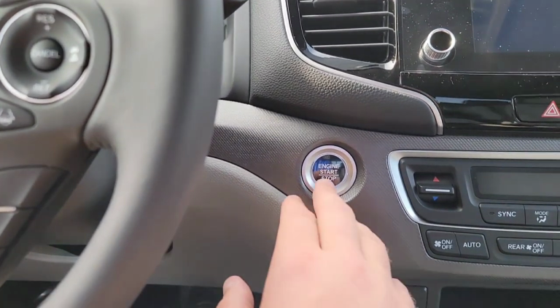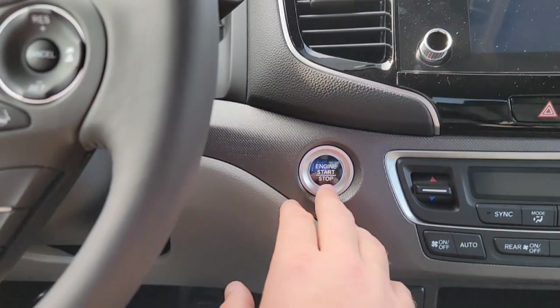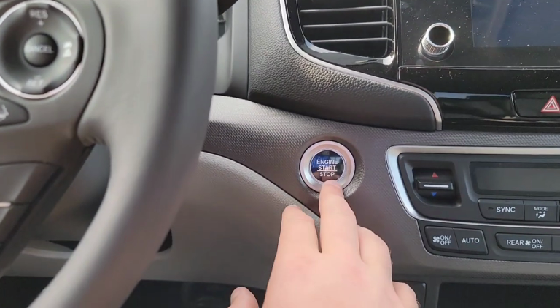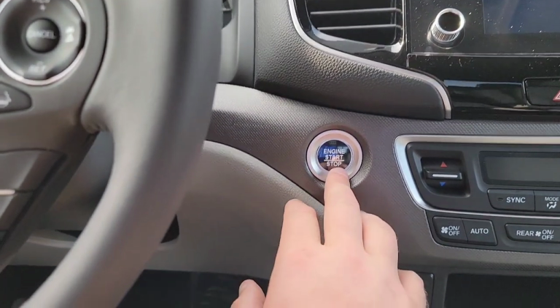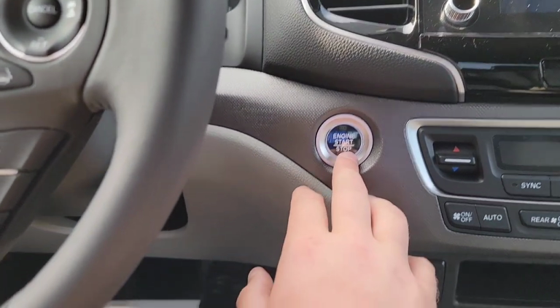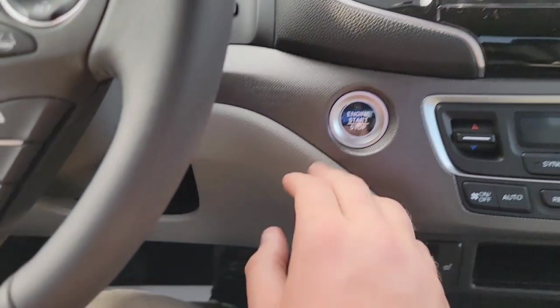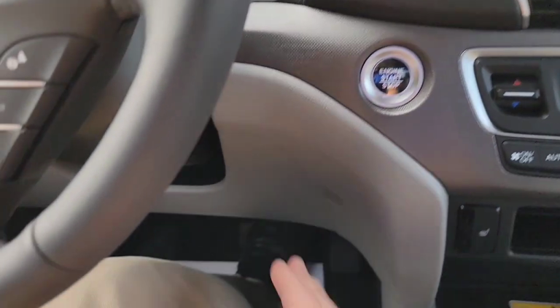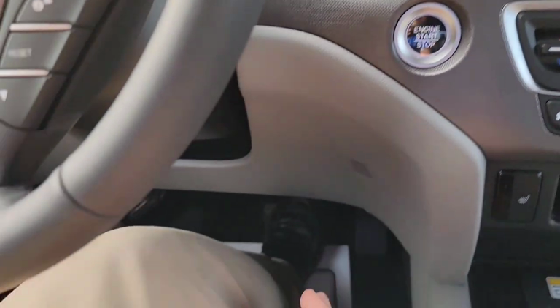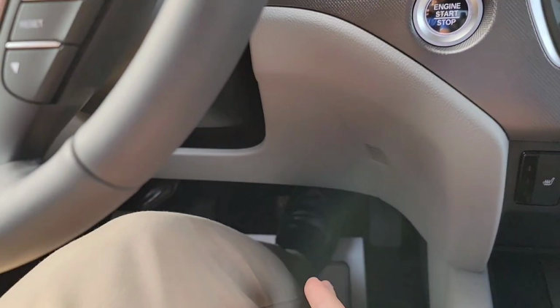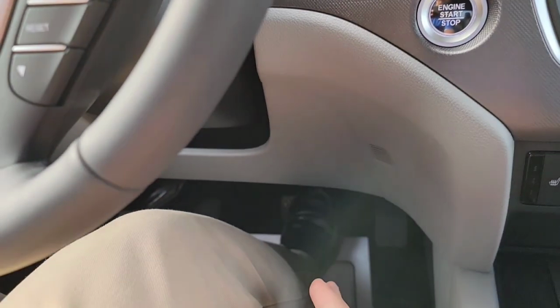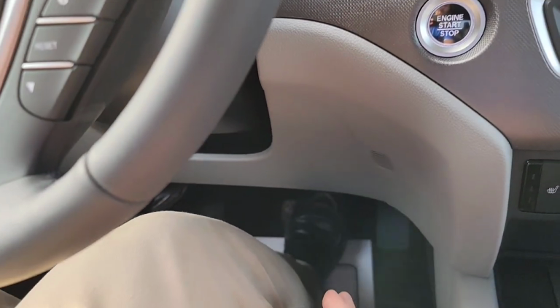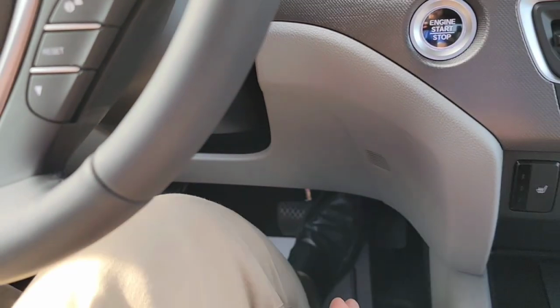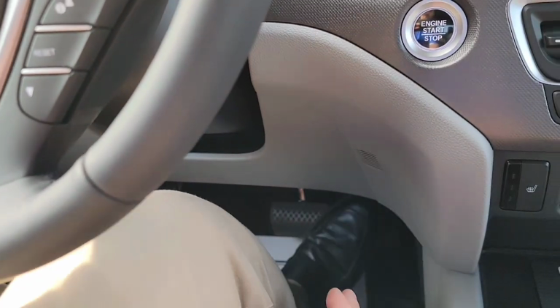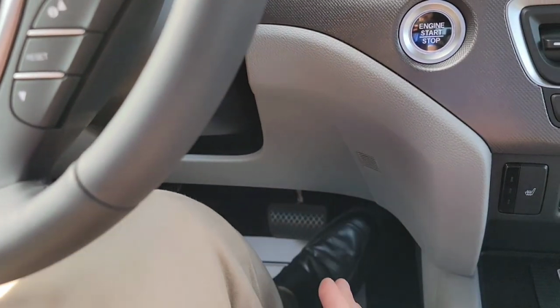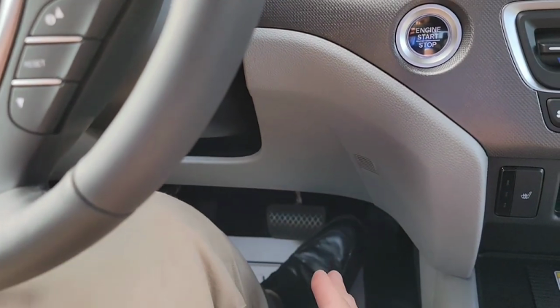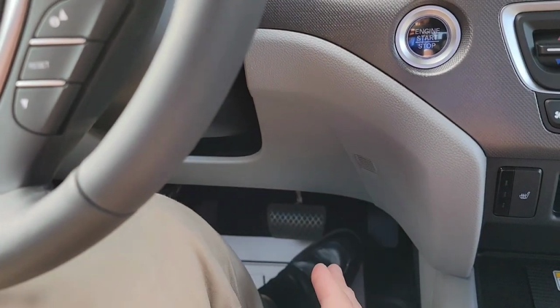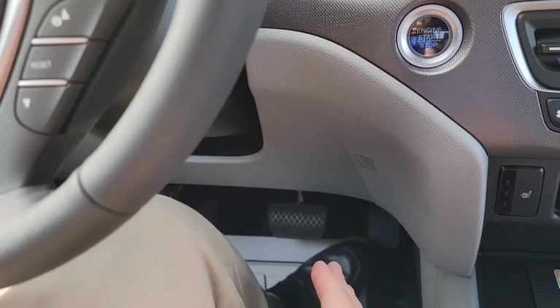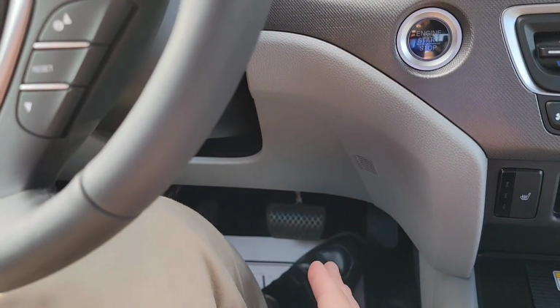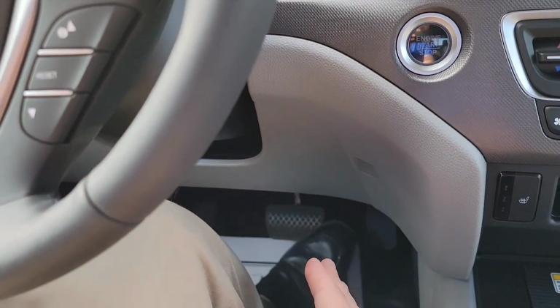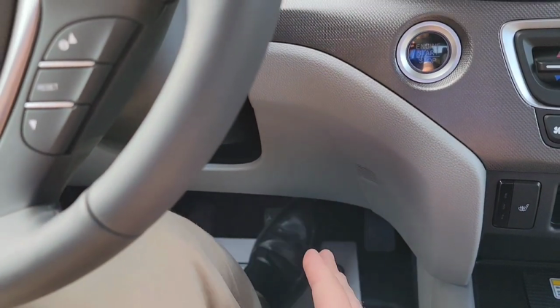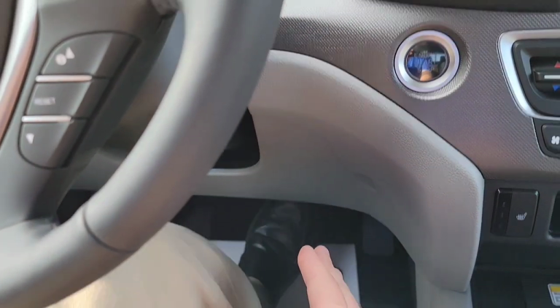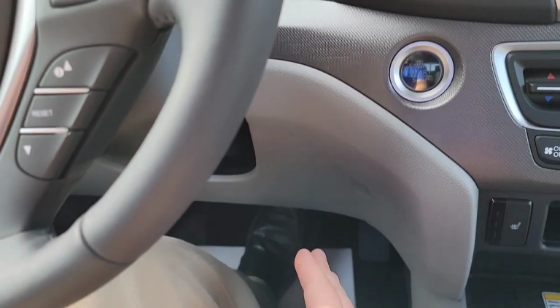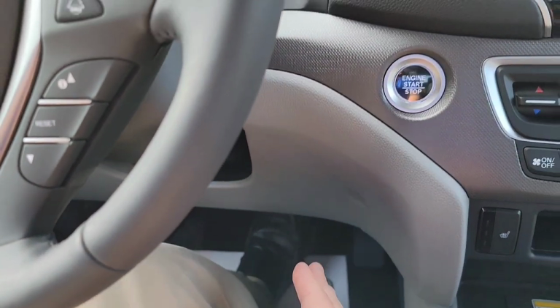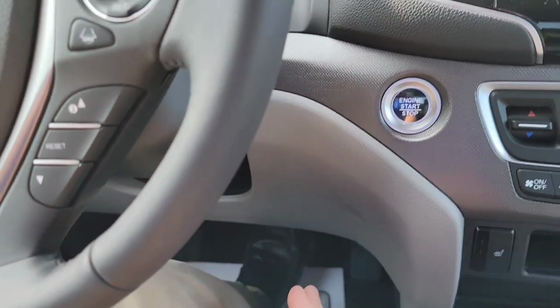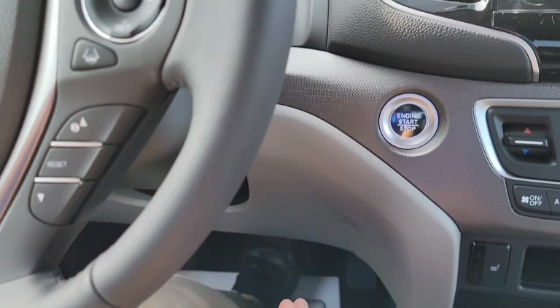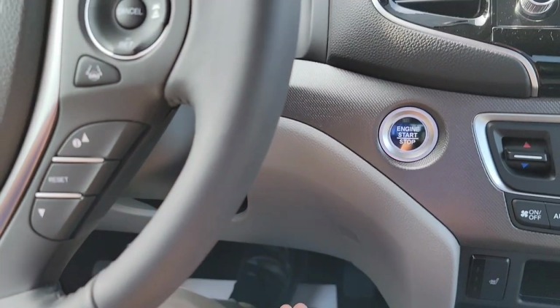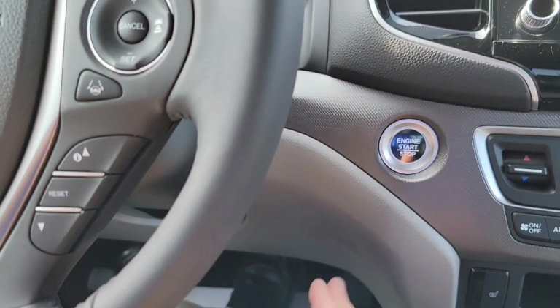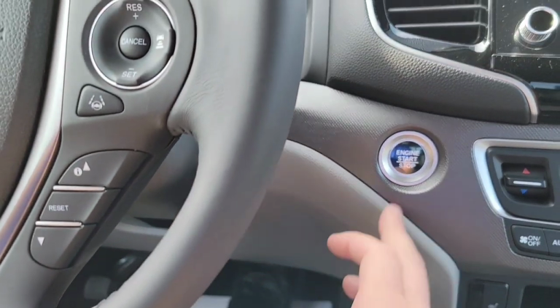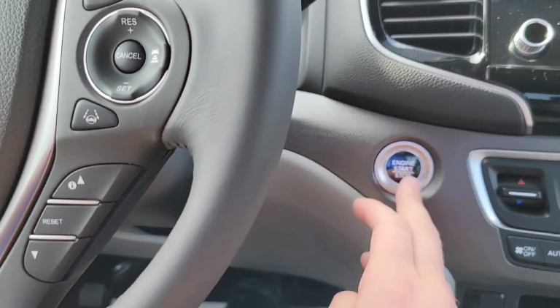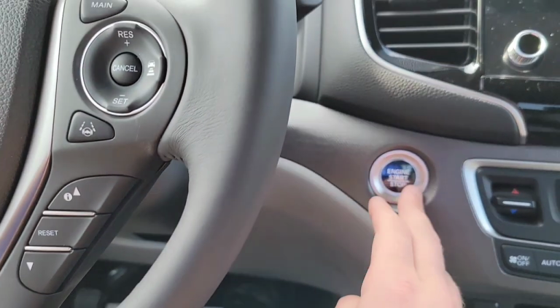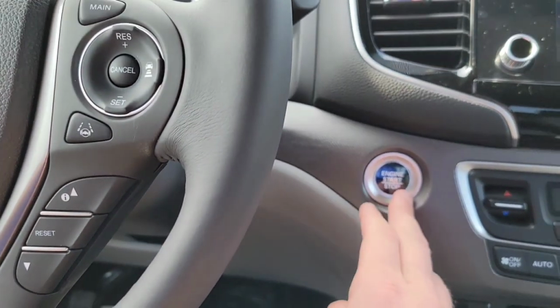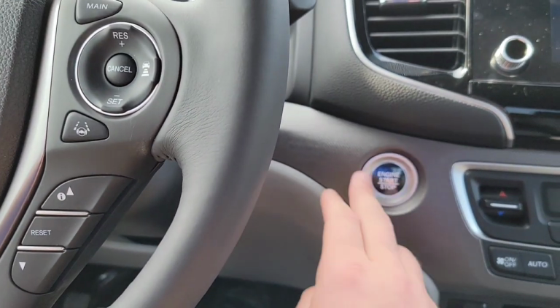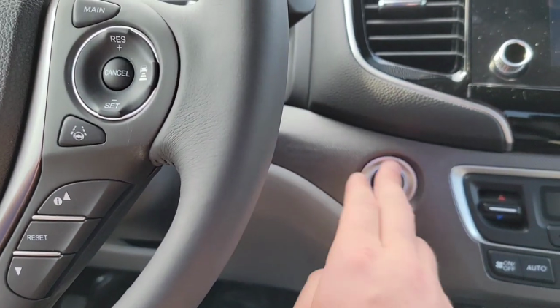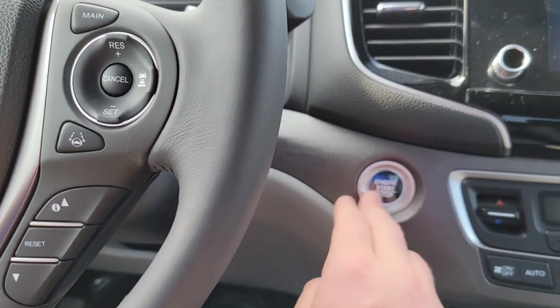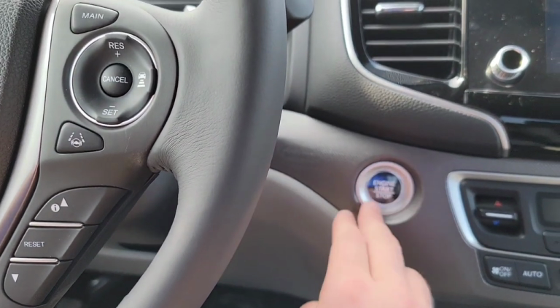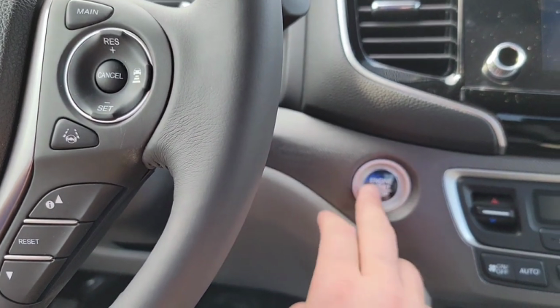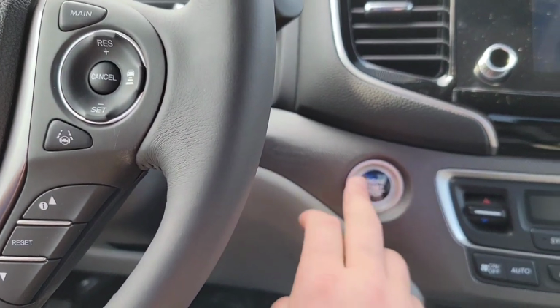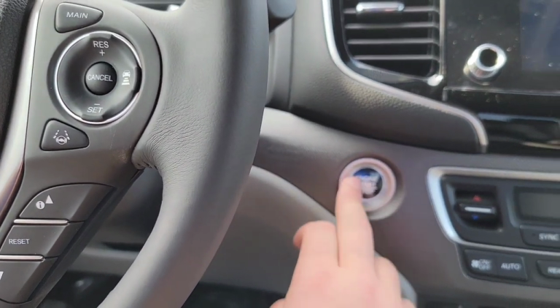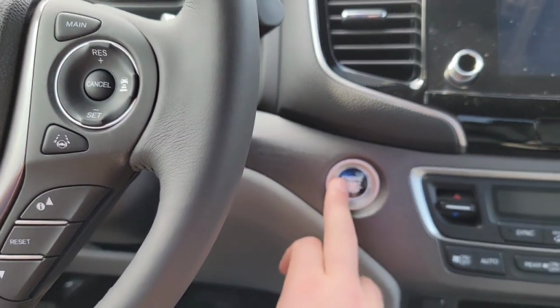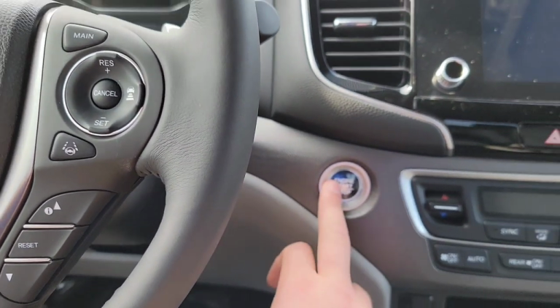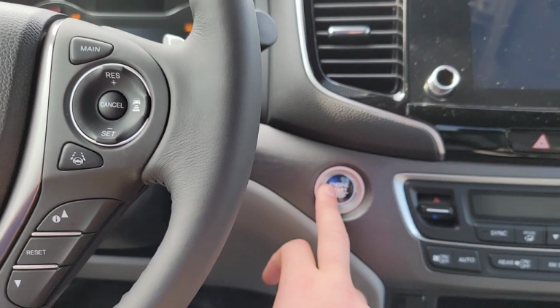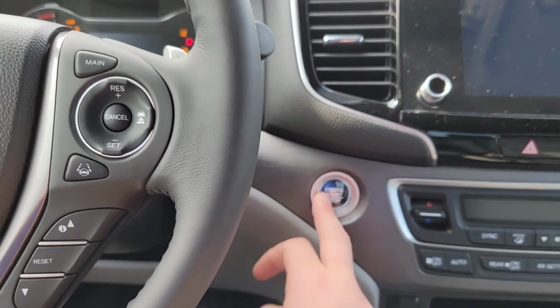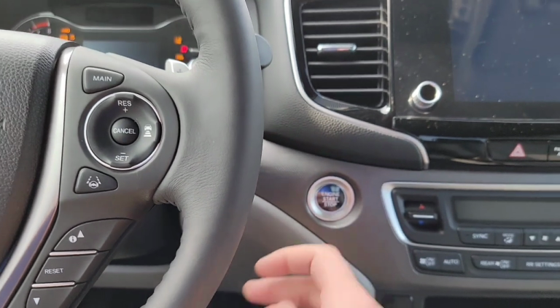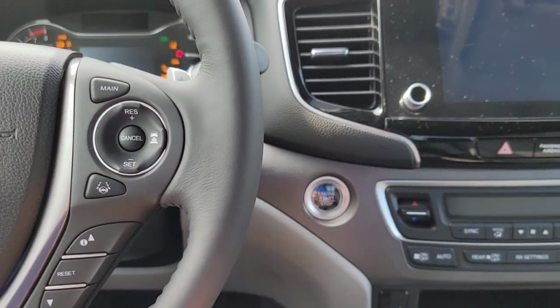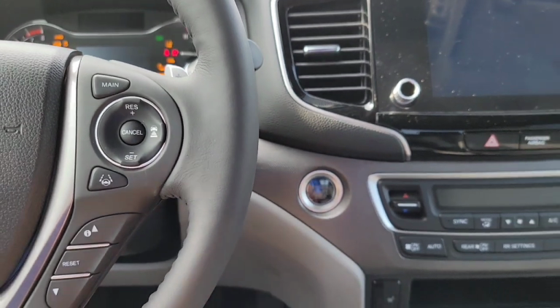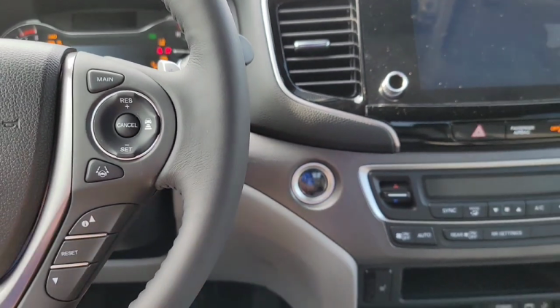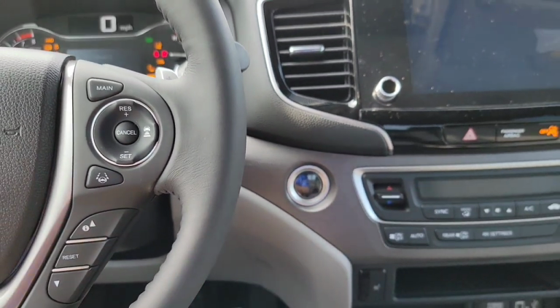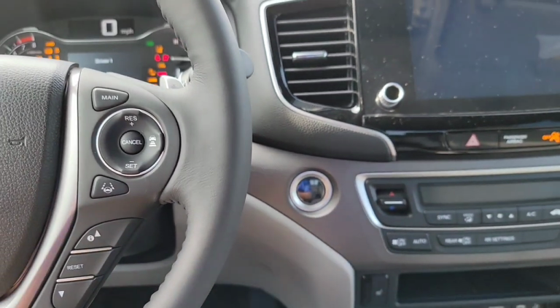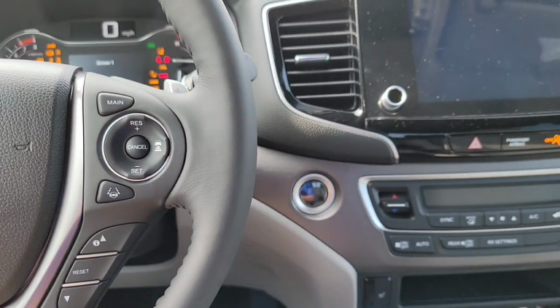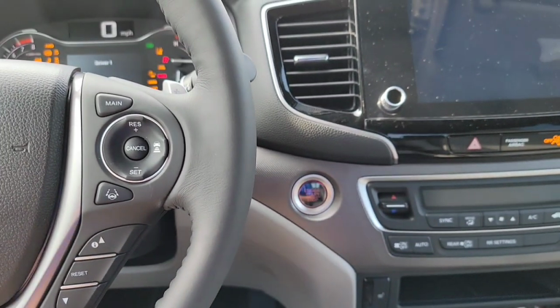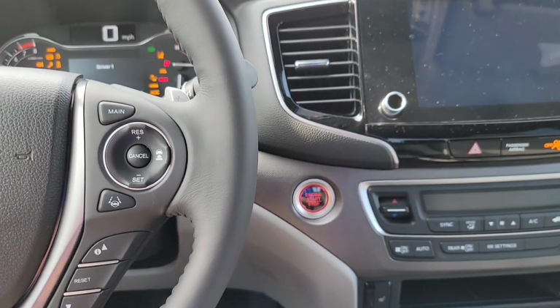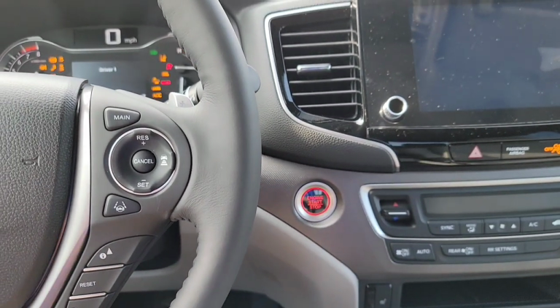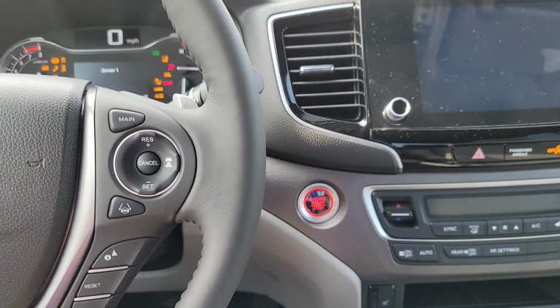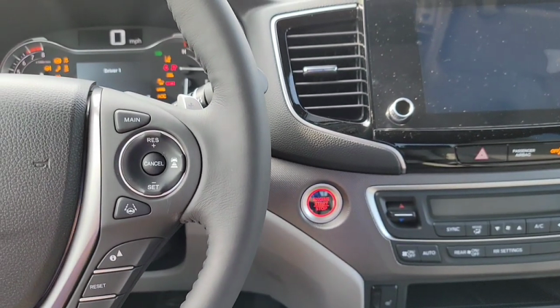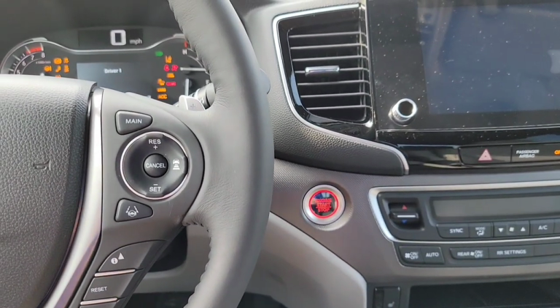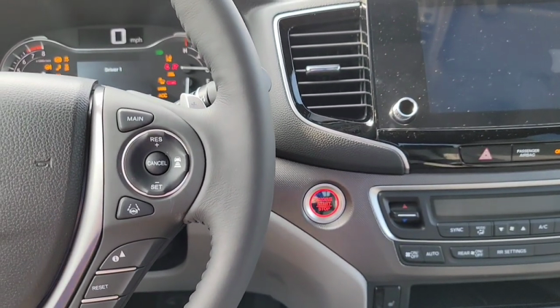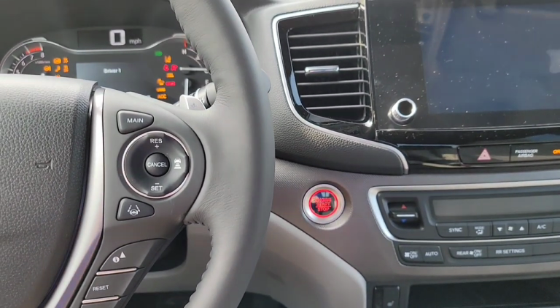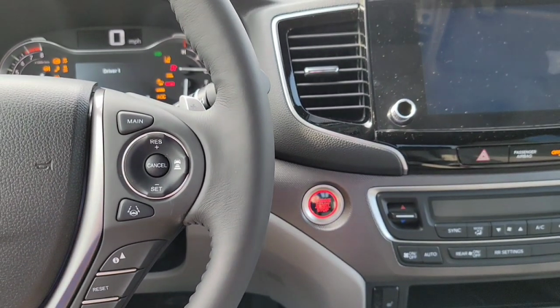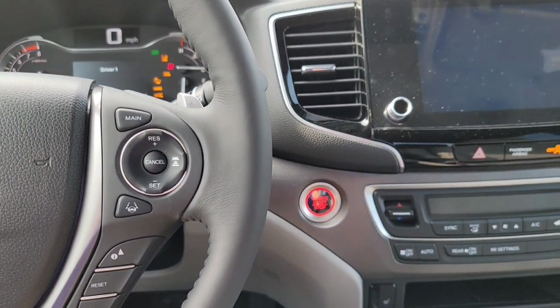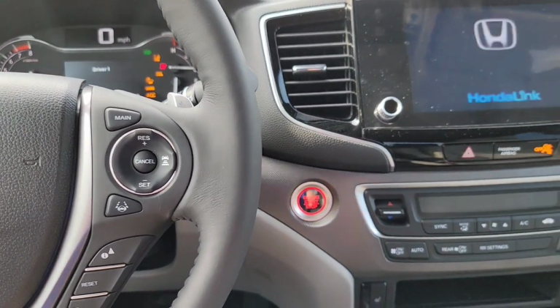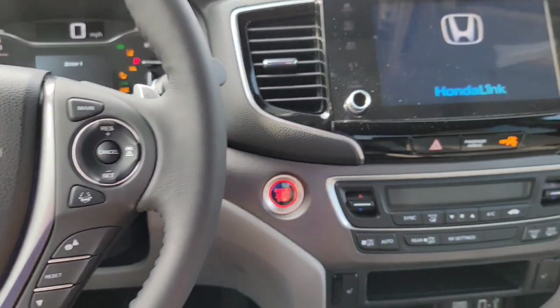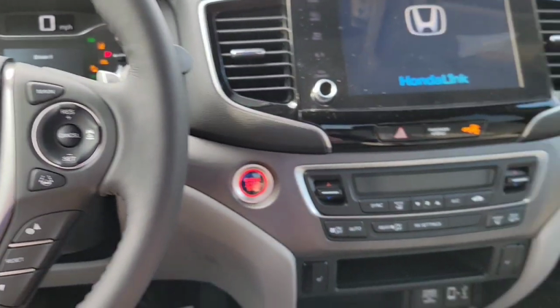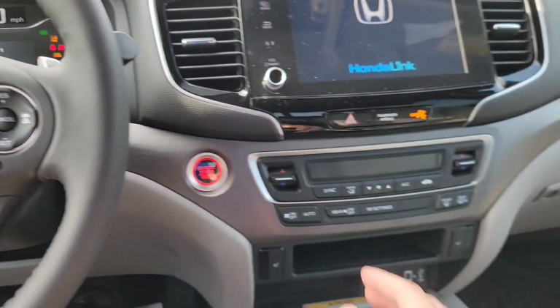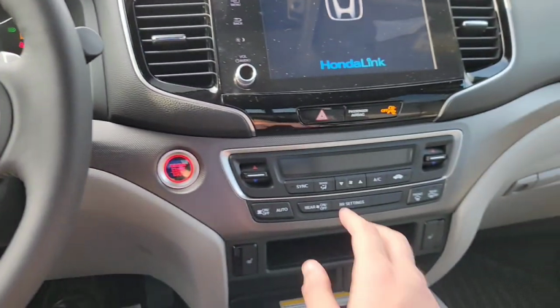It's going to be a push button start, so make sure you have the key fob with you. It just needs to be in the car — it can be in your purse, your jacket, your pocket. Put your foot down on the brake and you'll see it light right up.